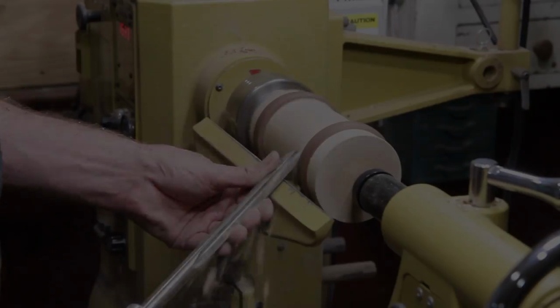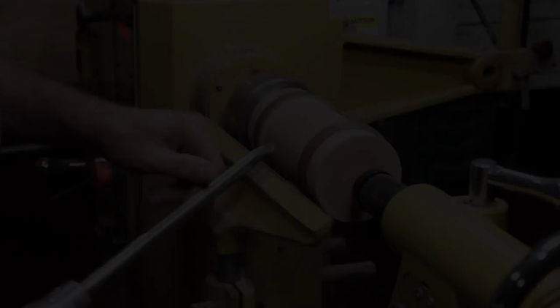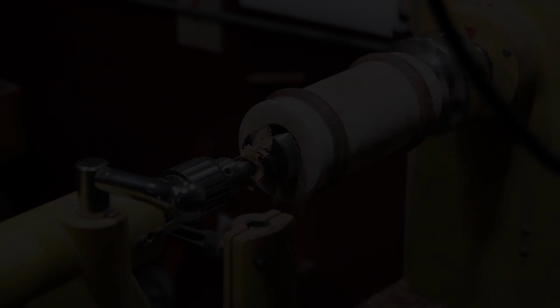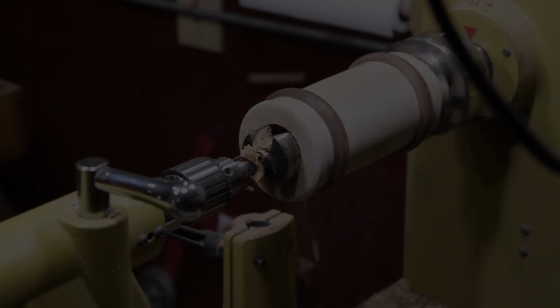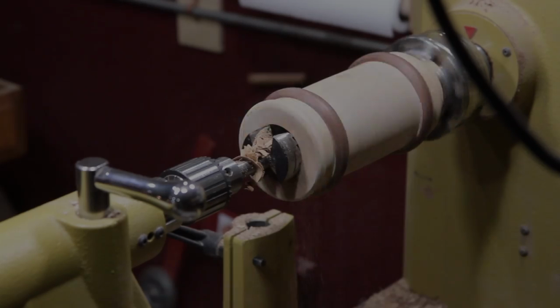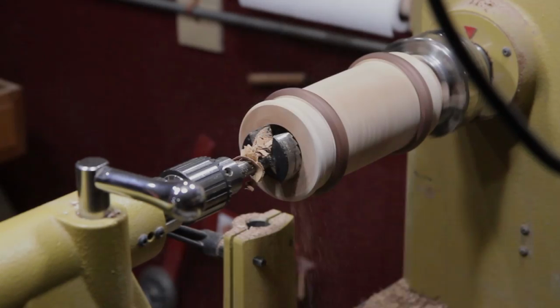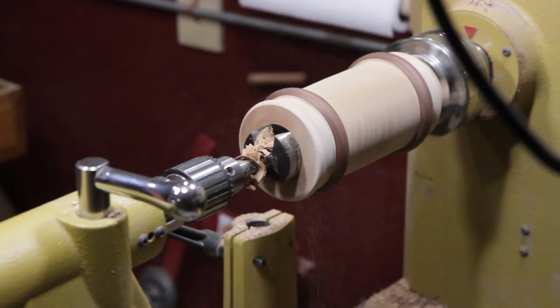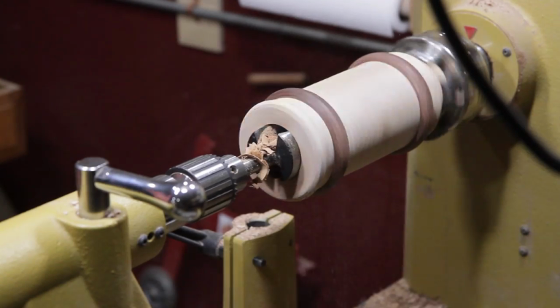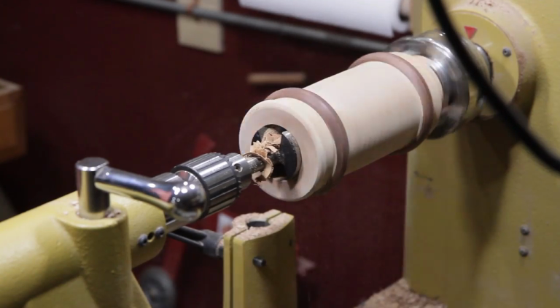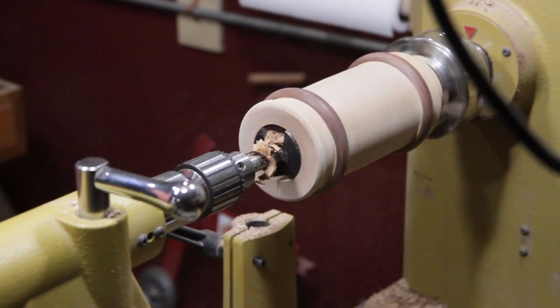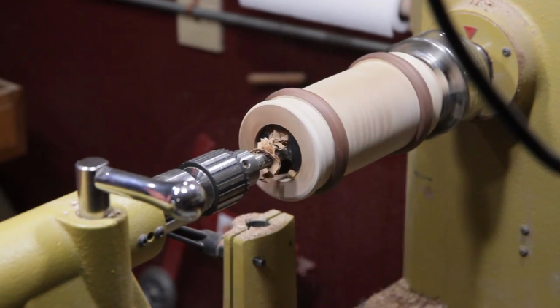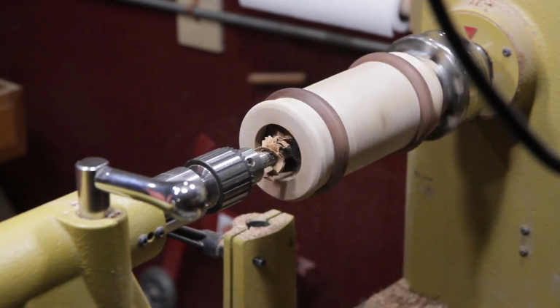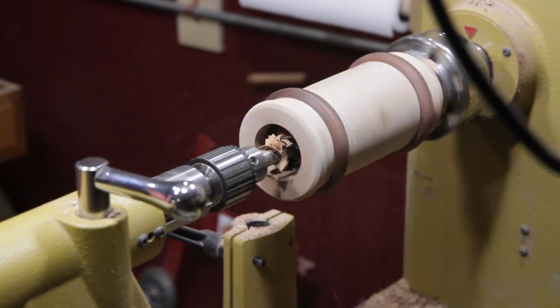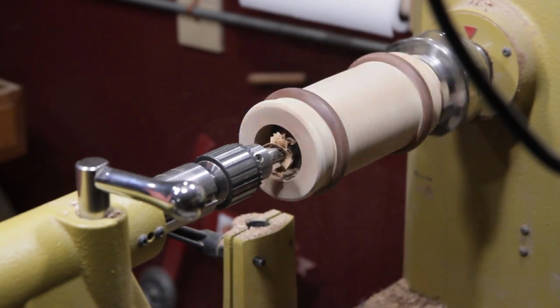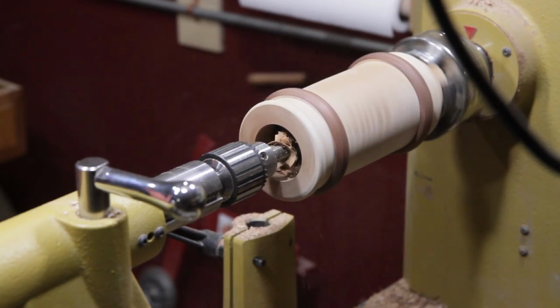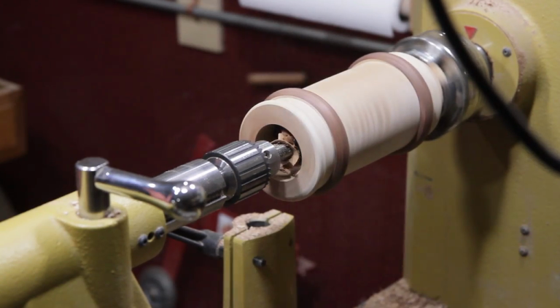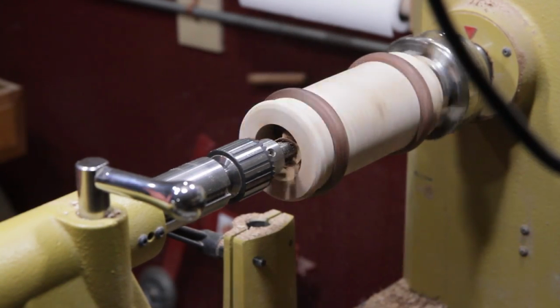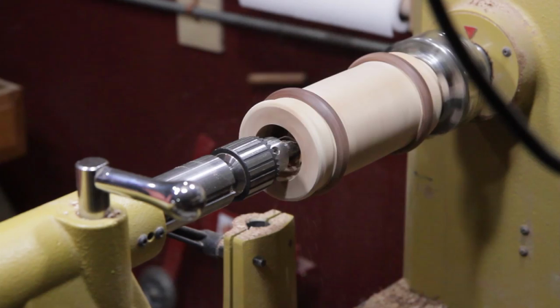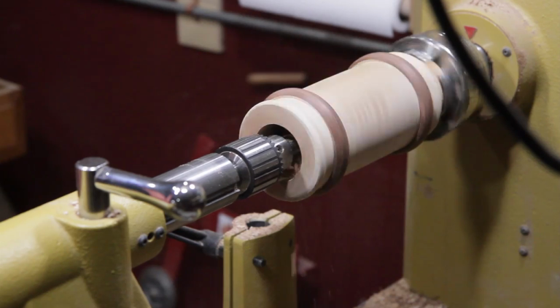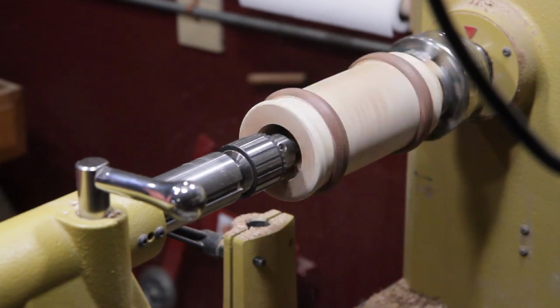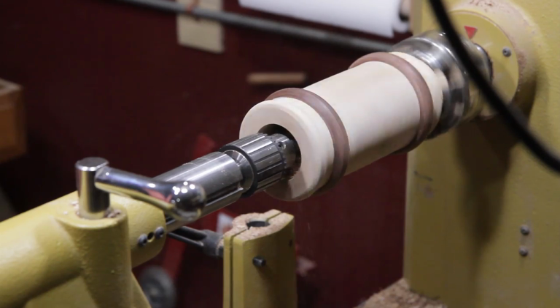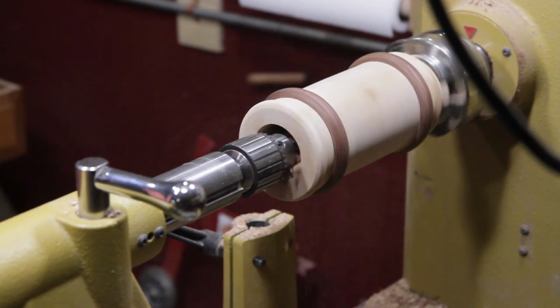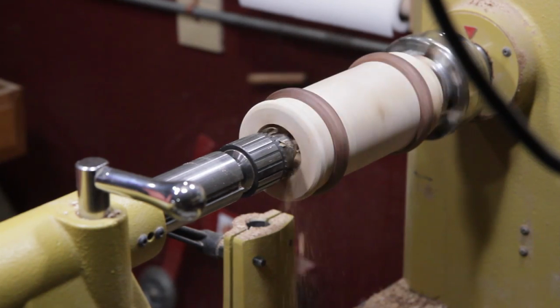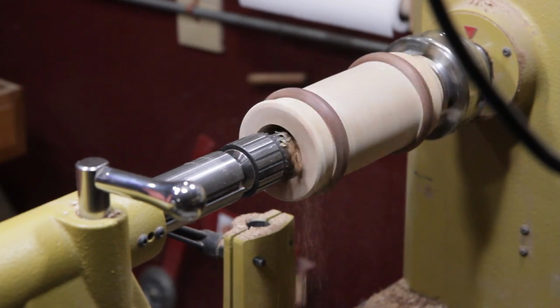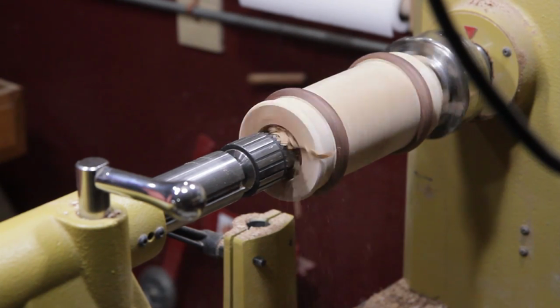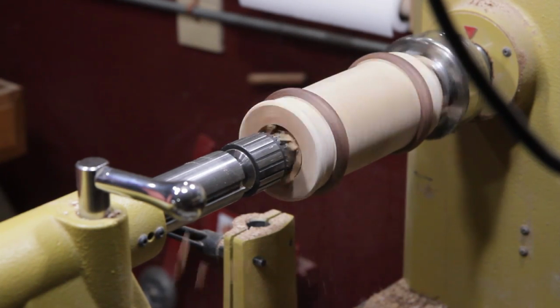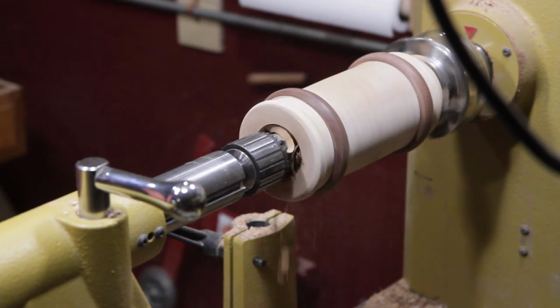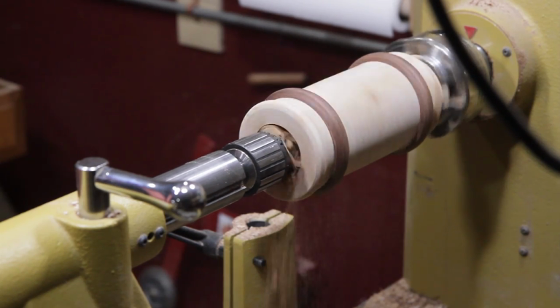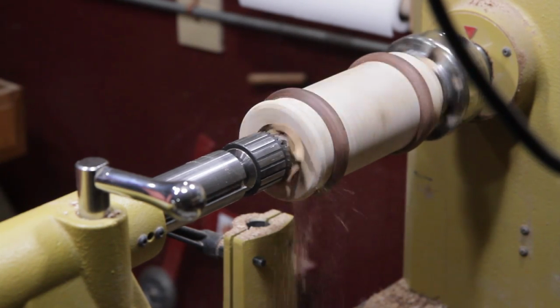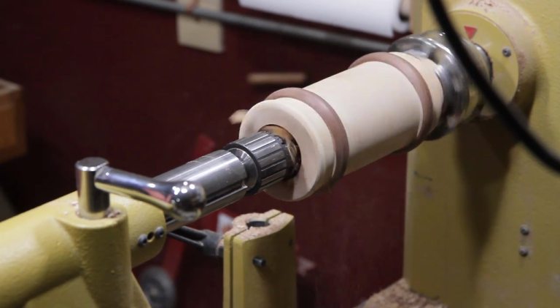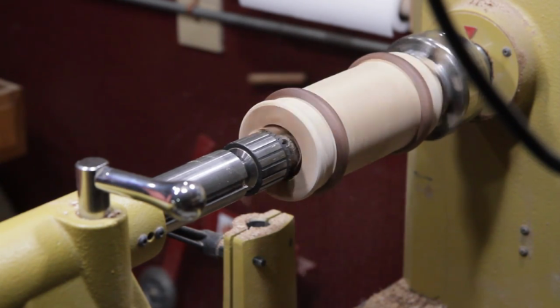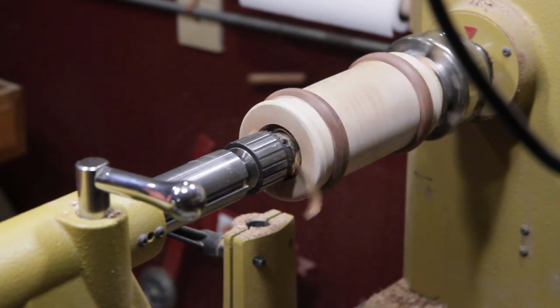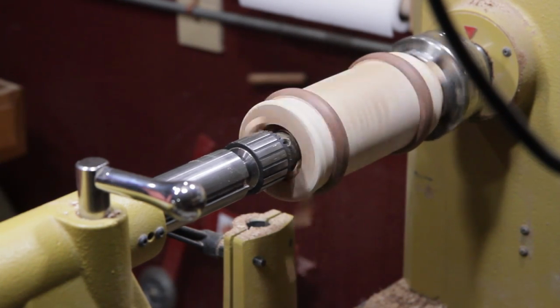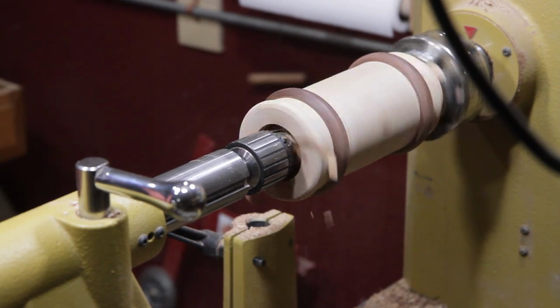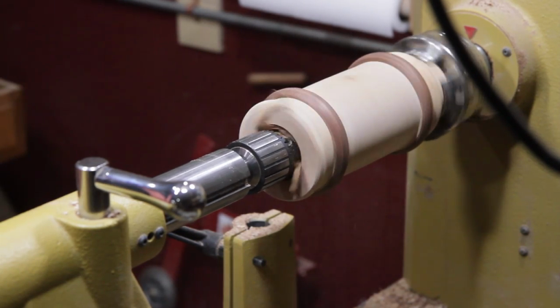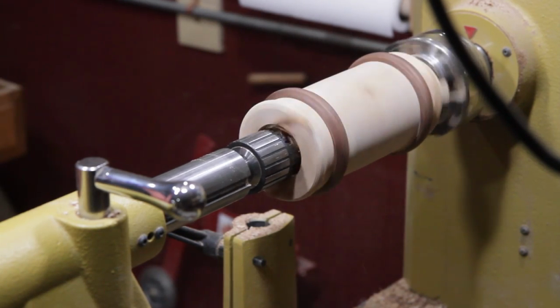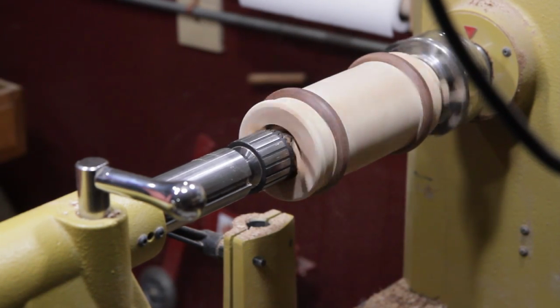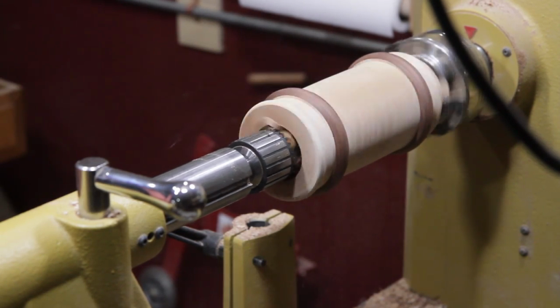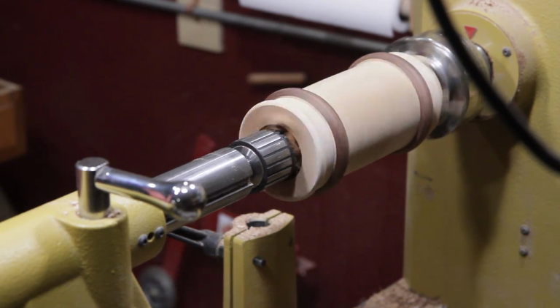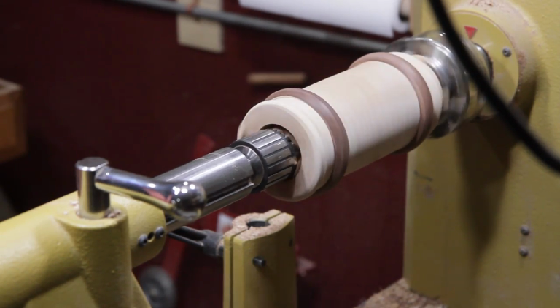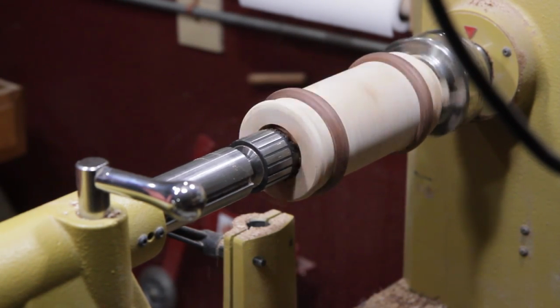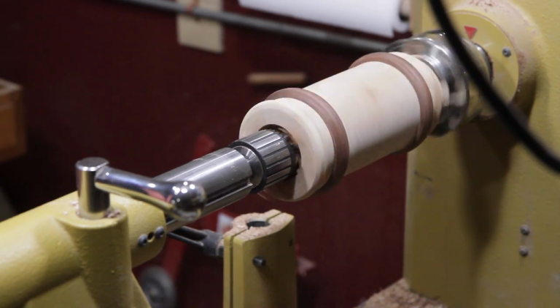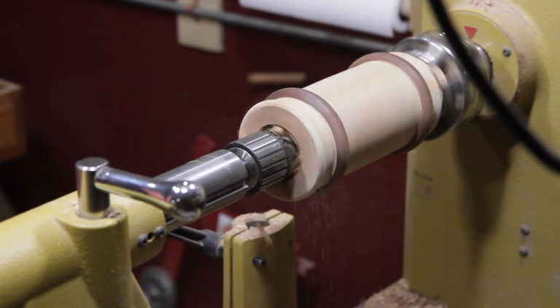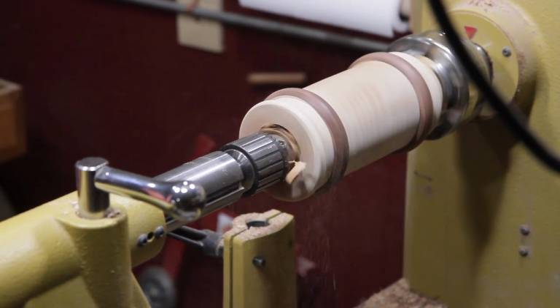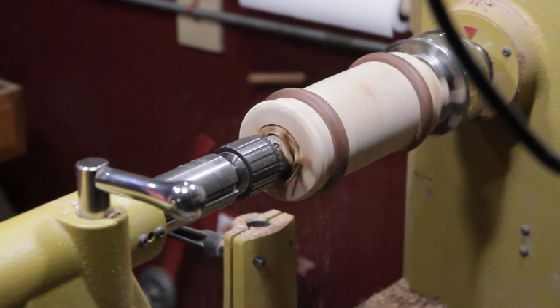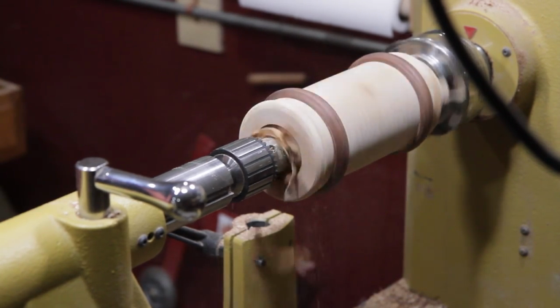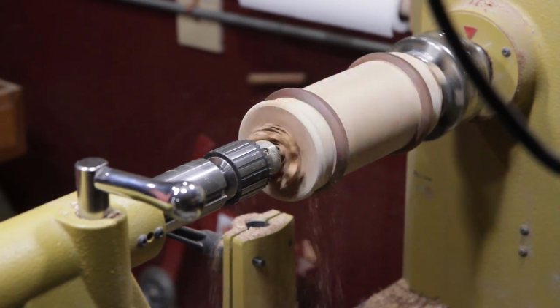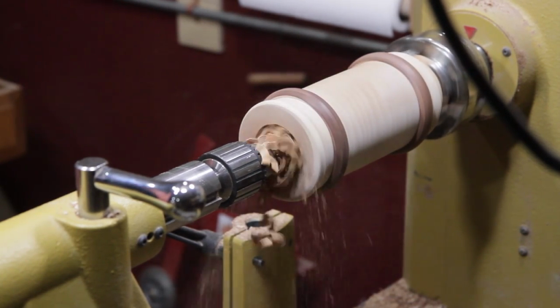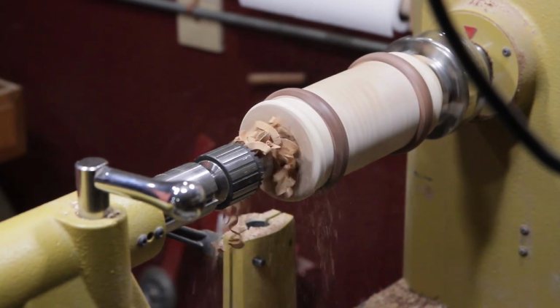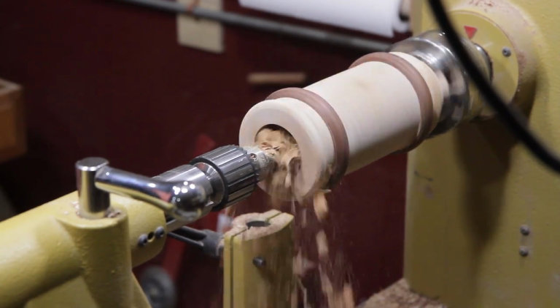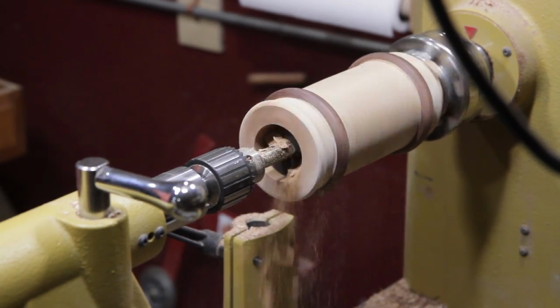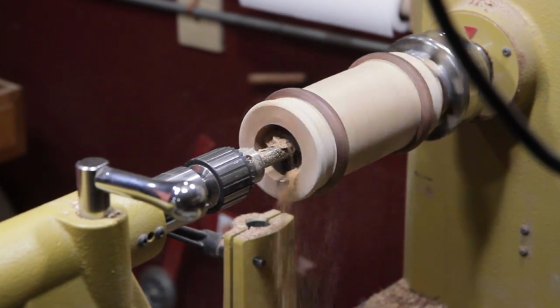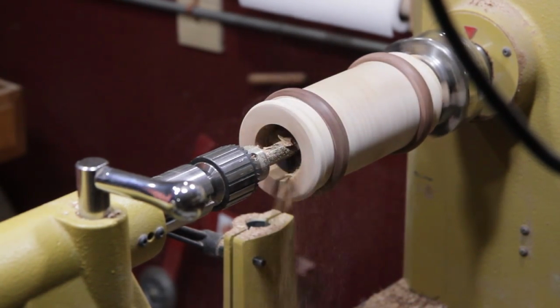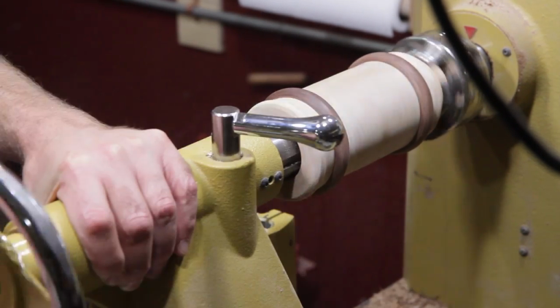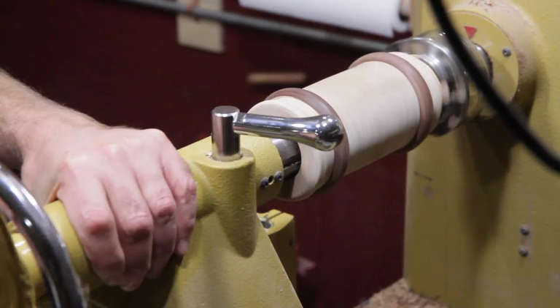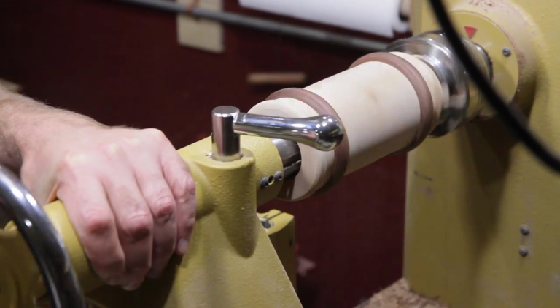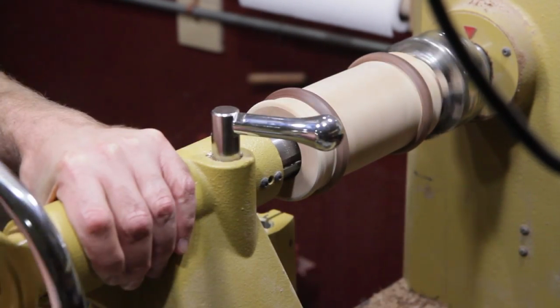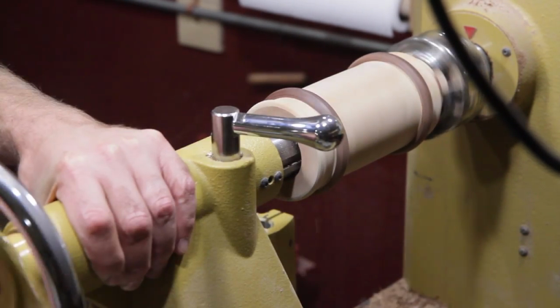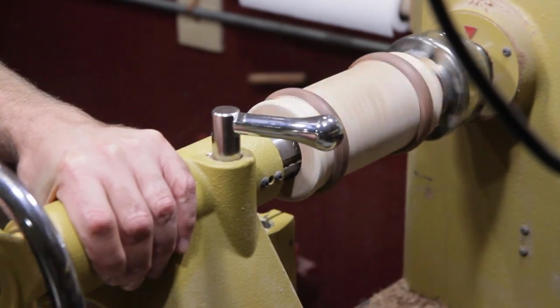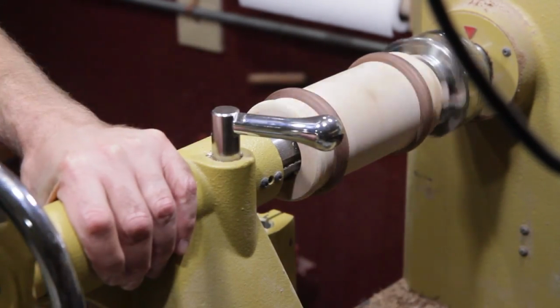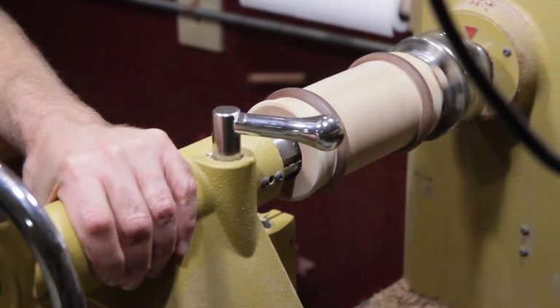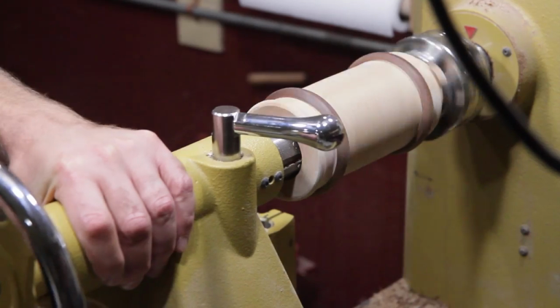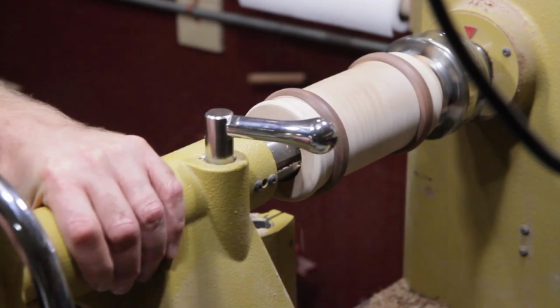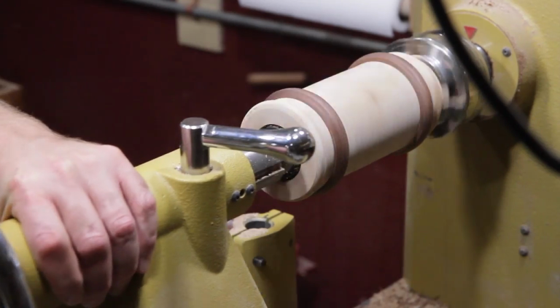I used a two-inch Forstner bit so that the chuck and everything went right inside and I didn't have to put on an extension bar — it made it much easier.